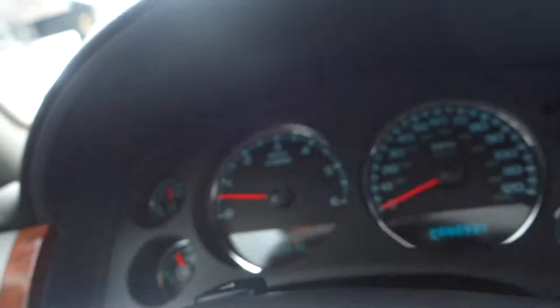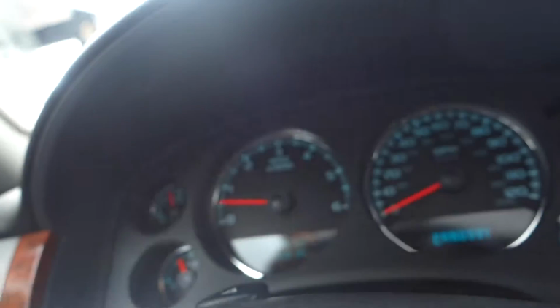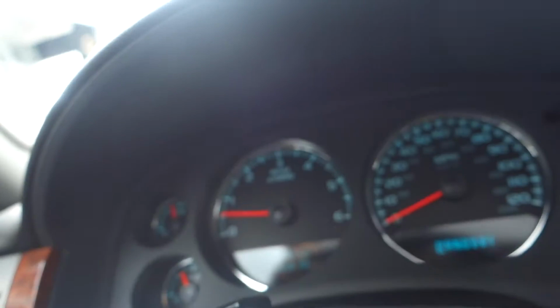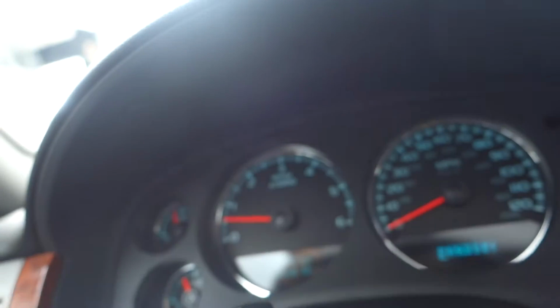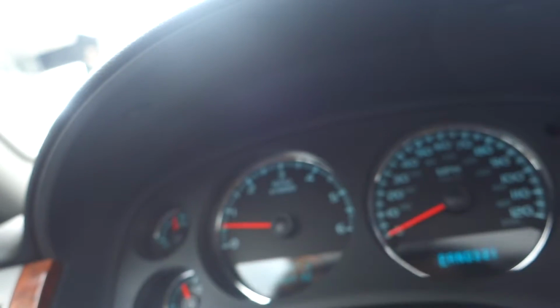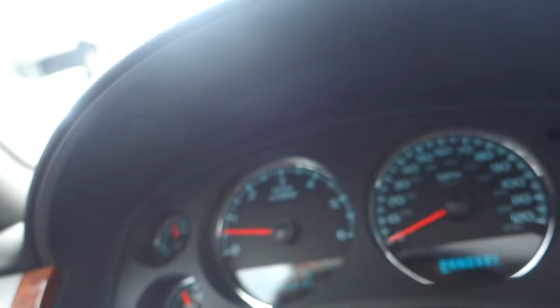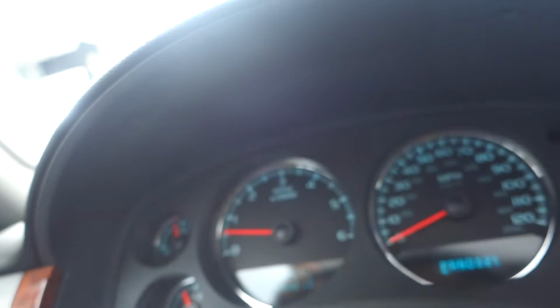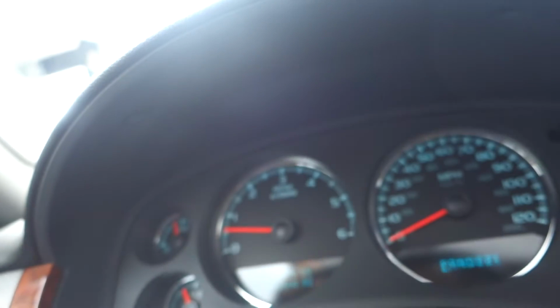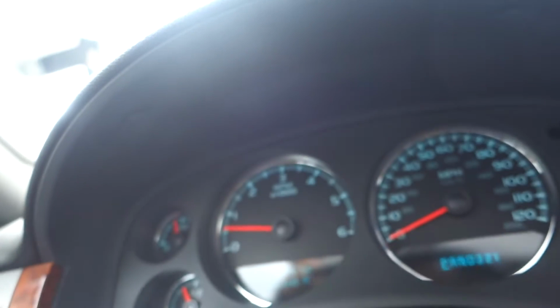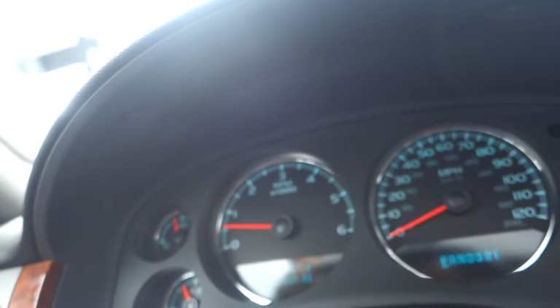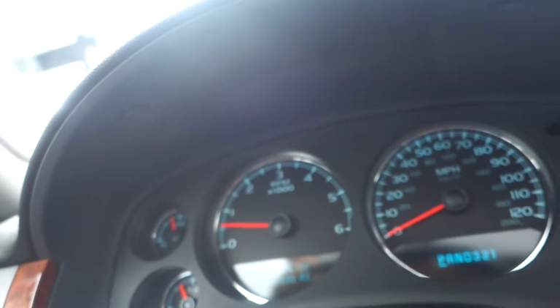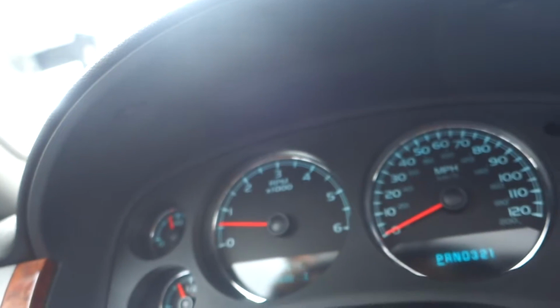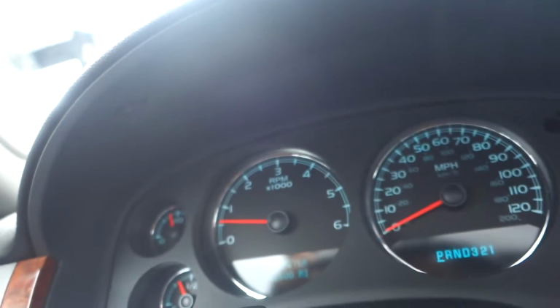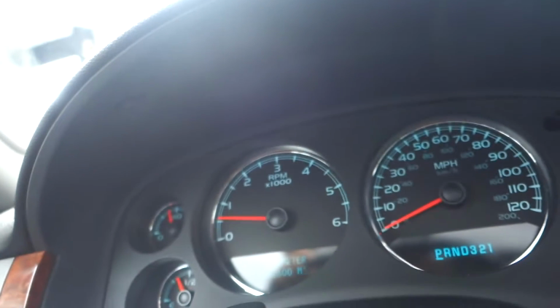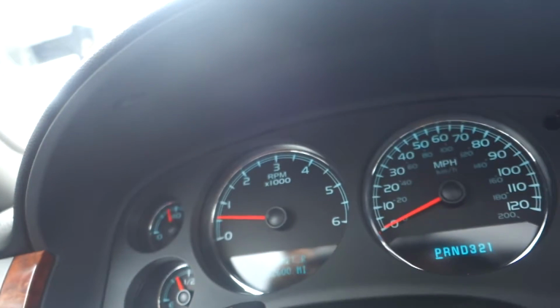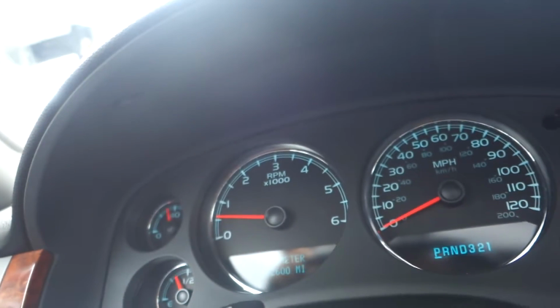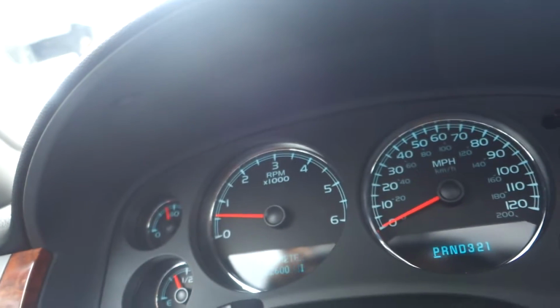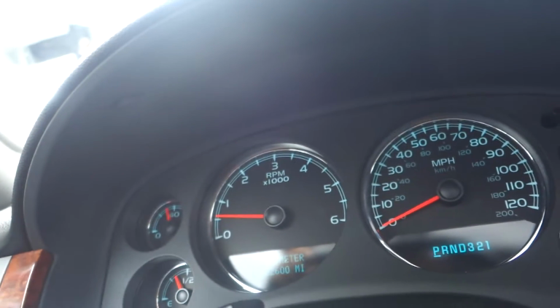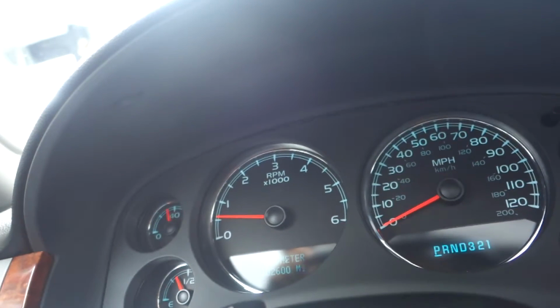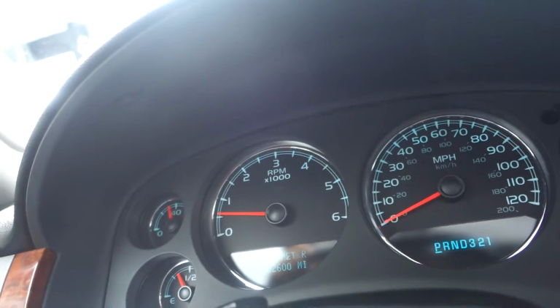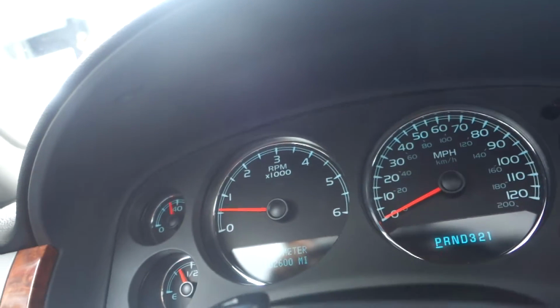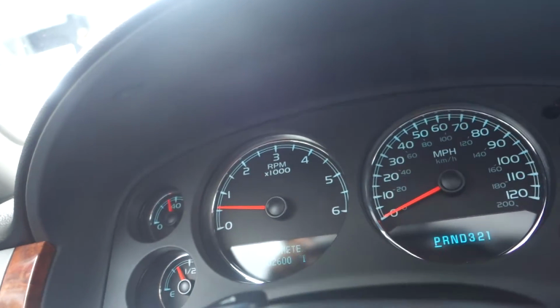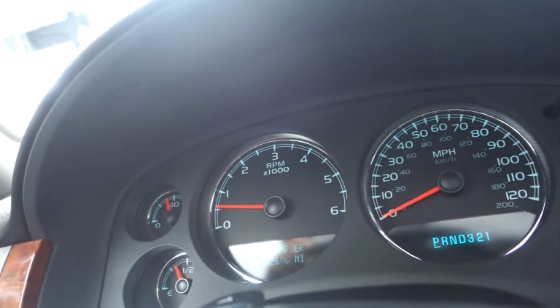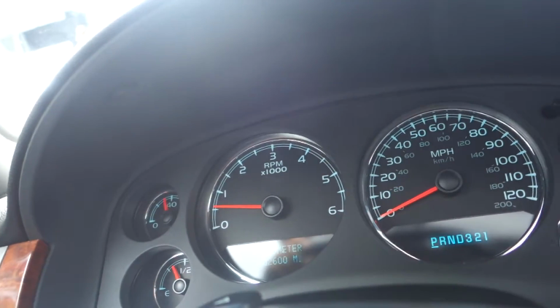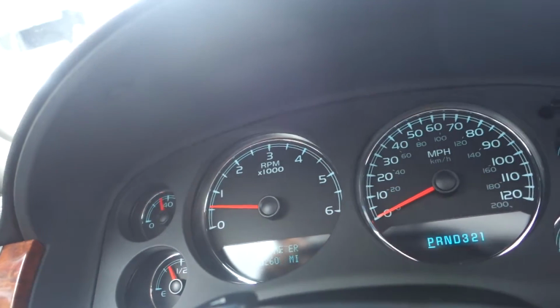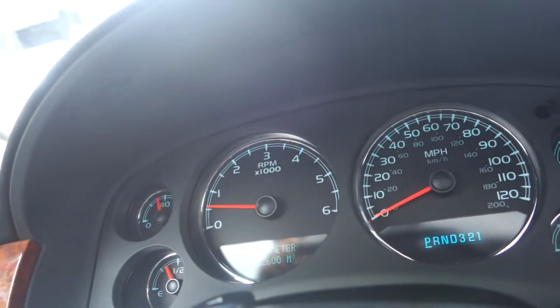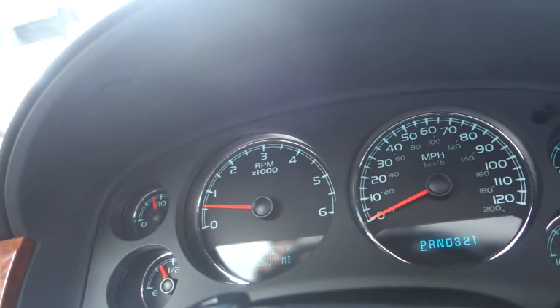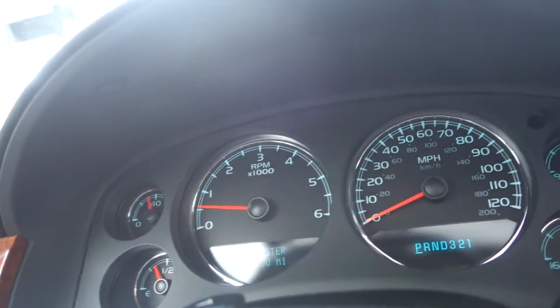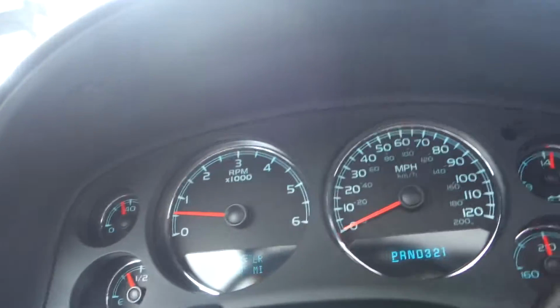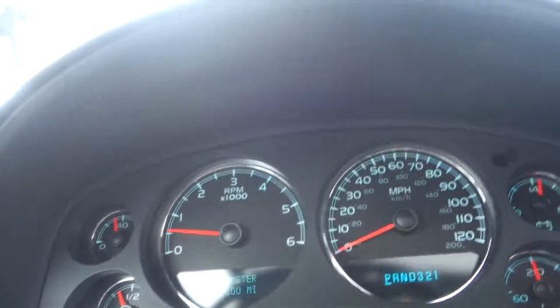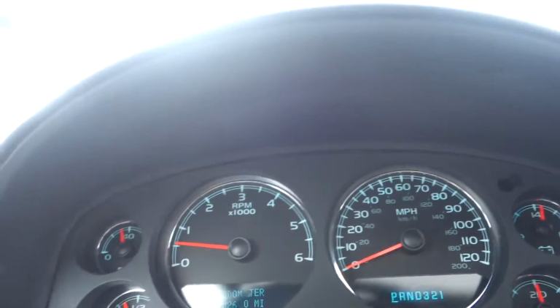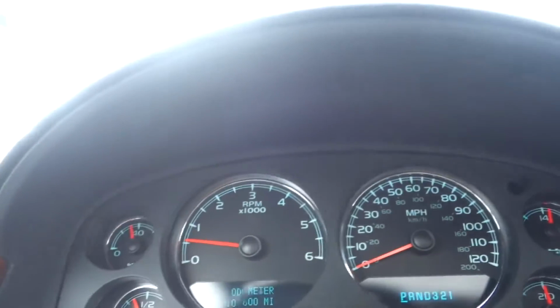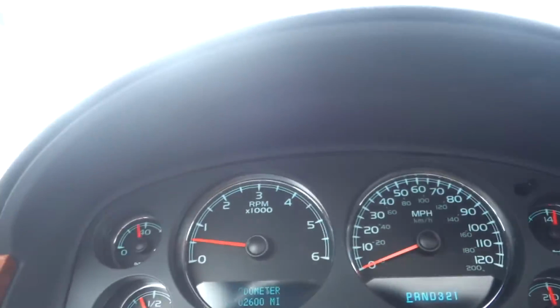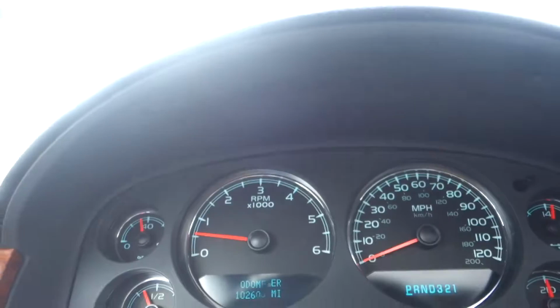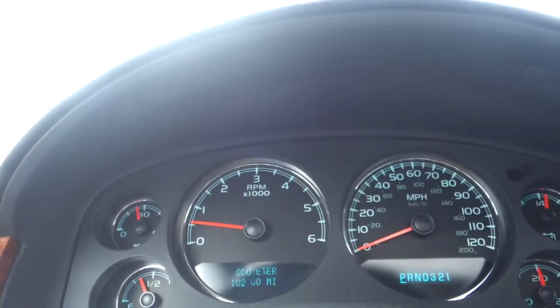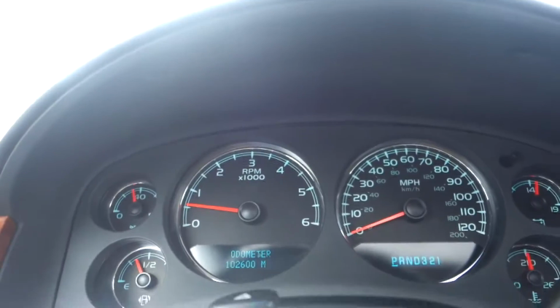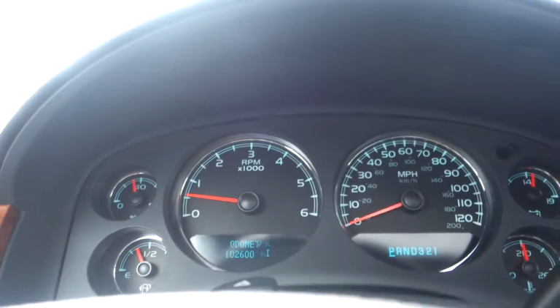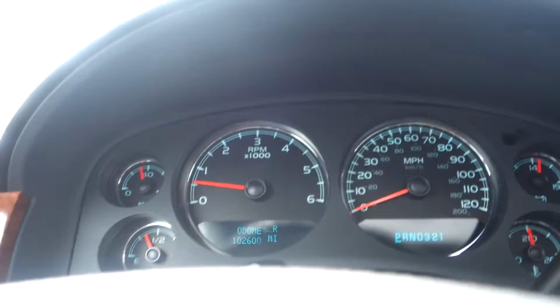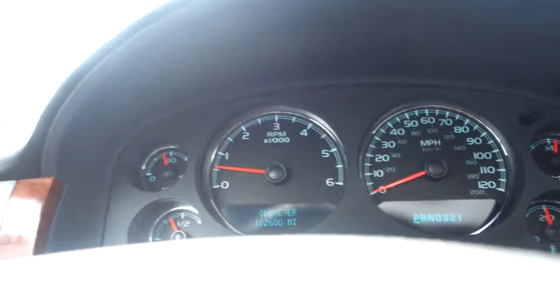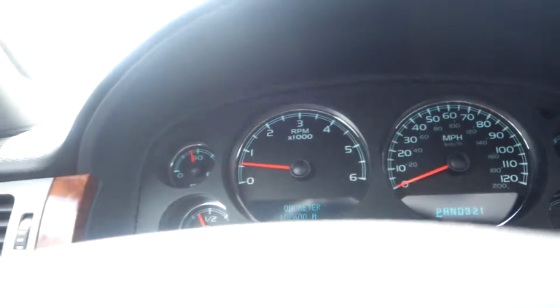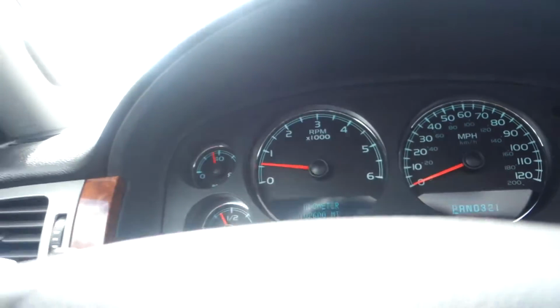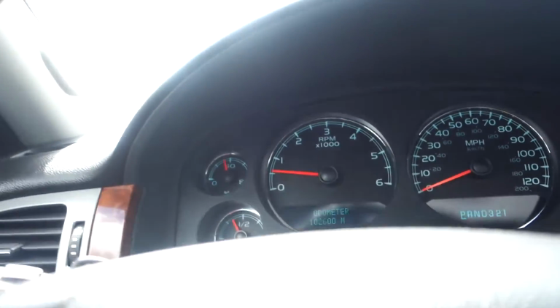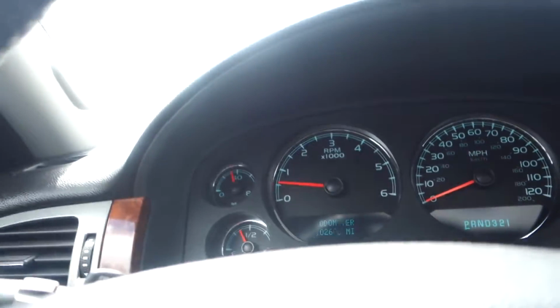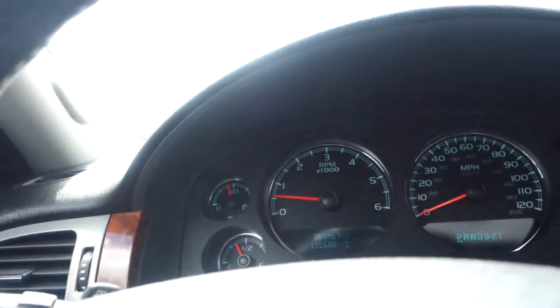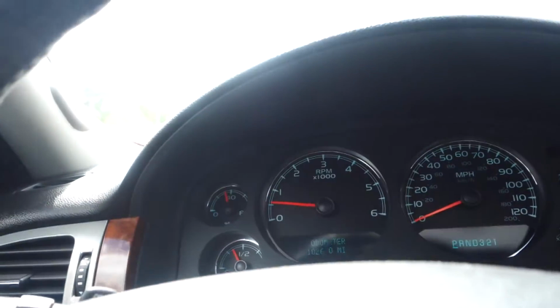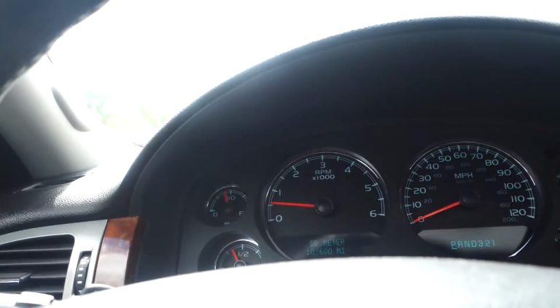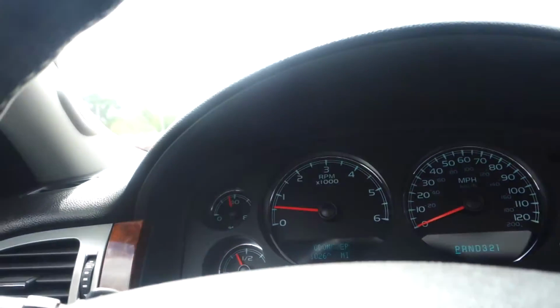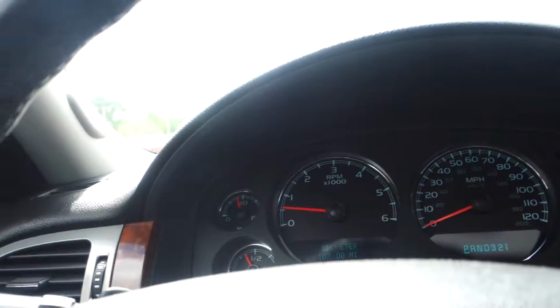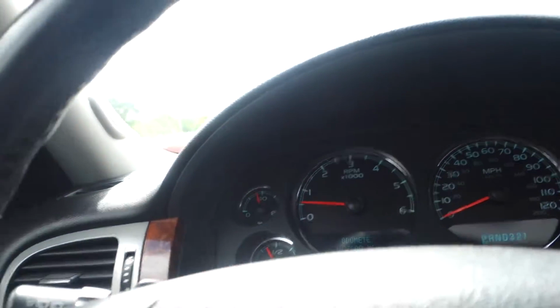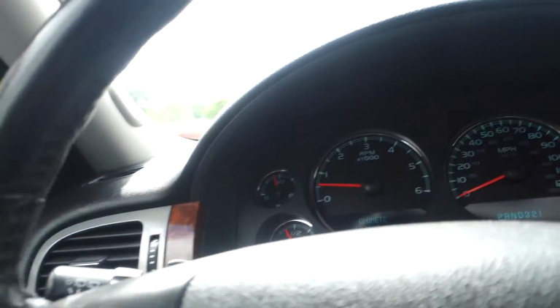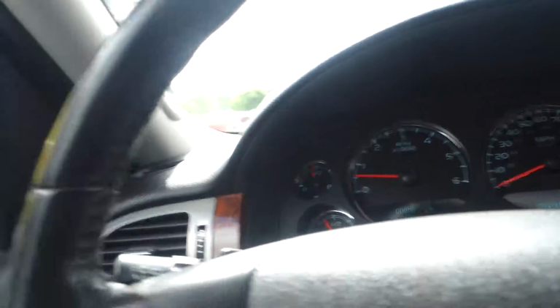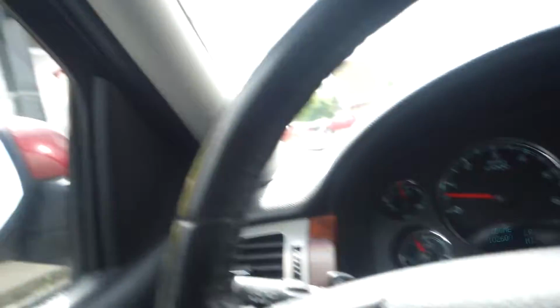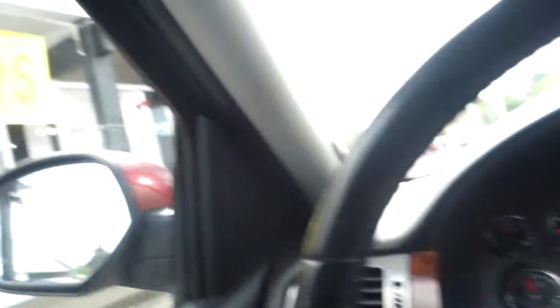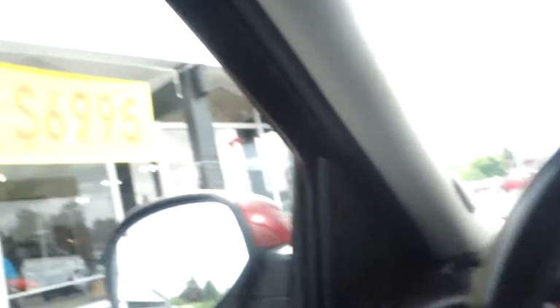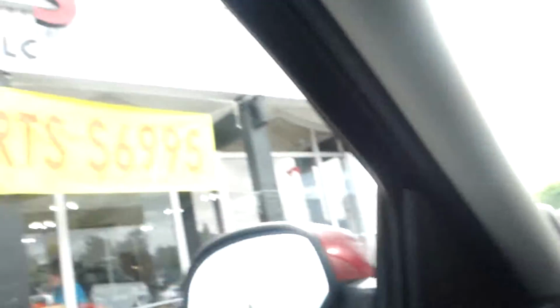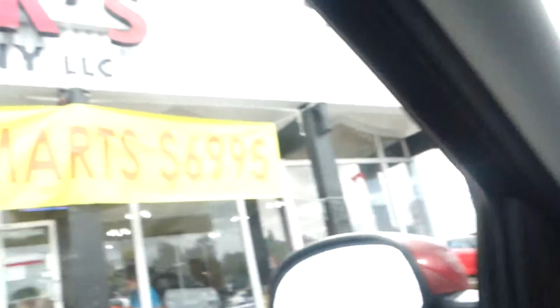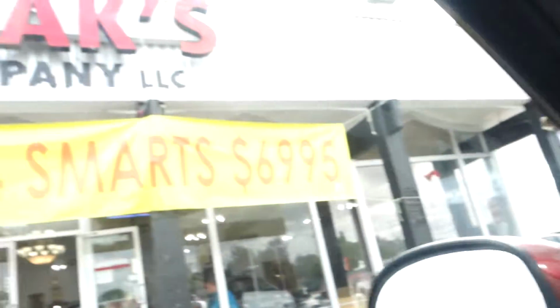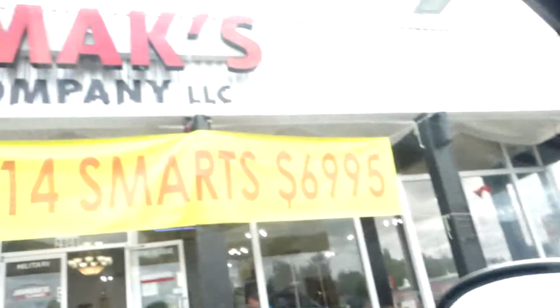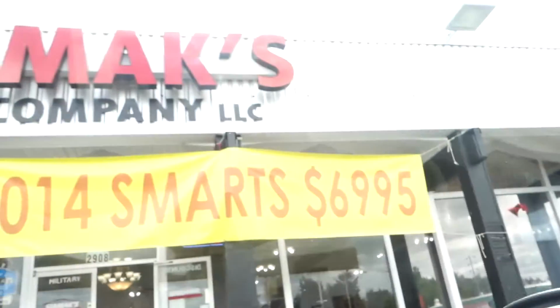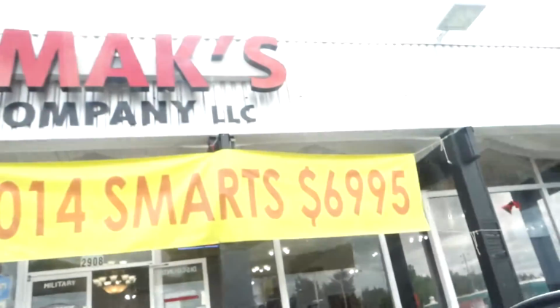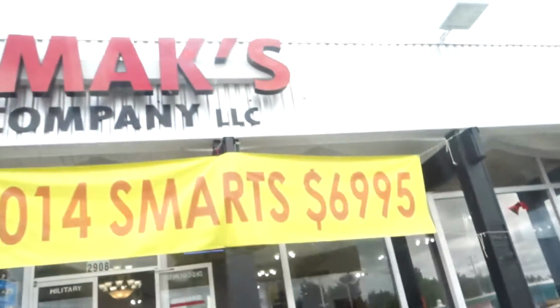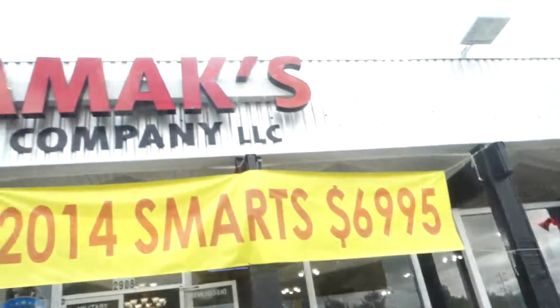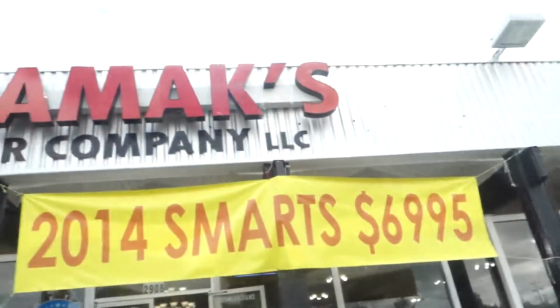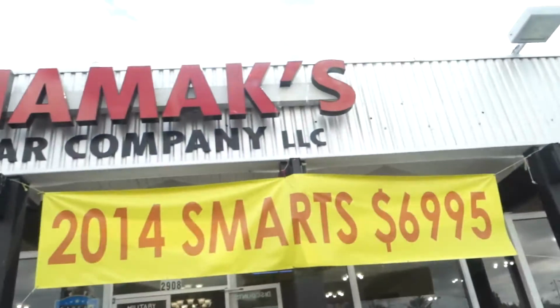This vehicle has 102,600 miles. Come on in and take this for a spin — it is a nice Tahoe.